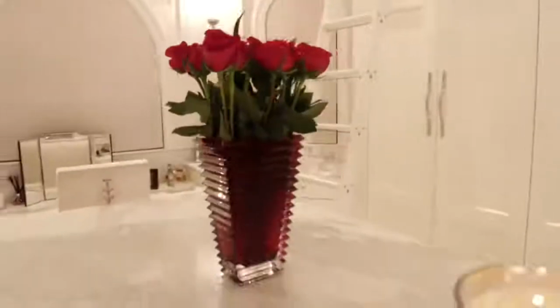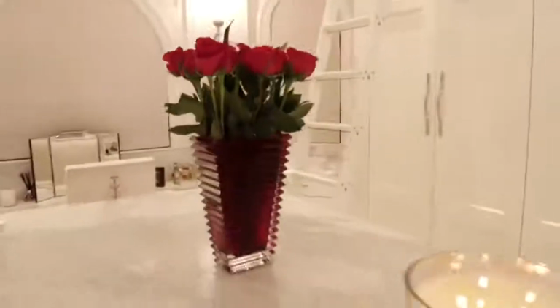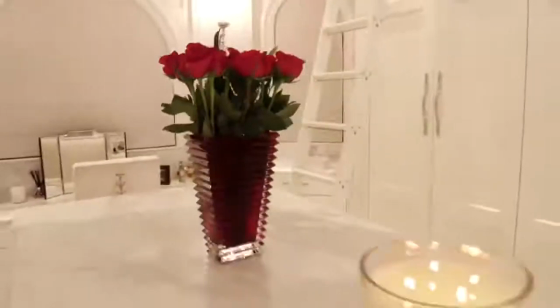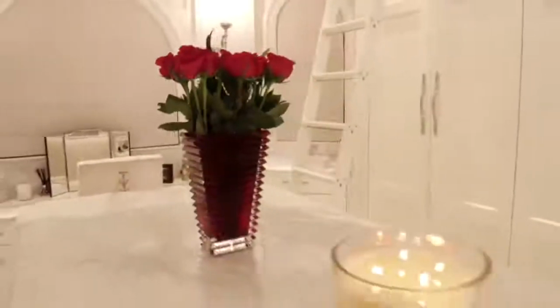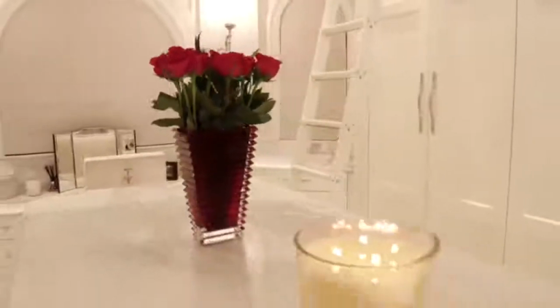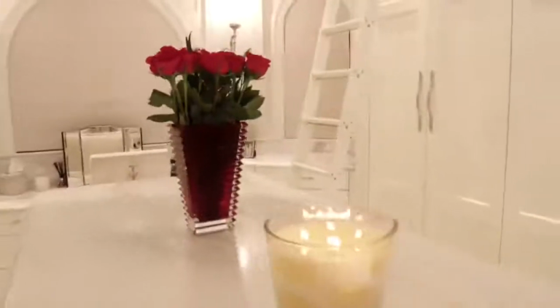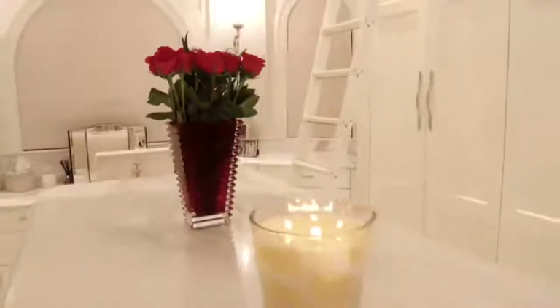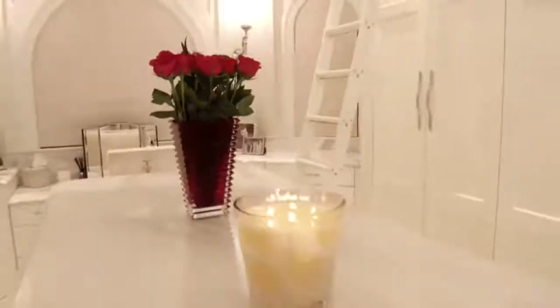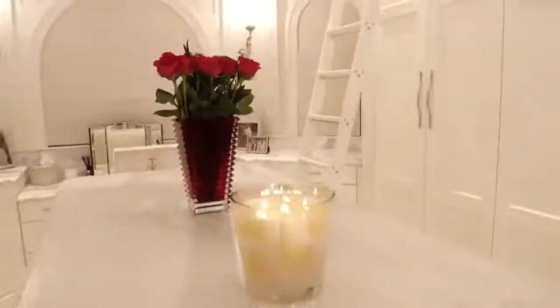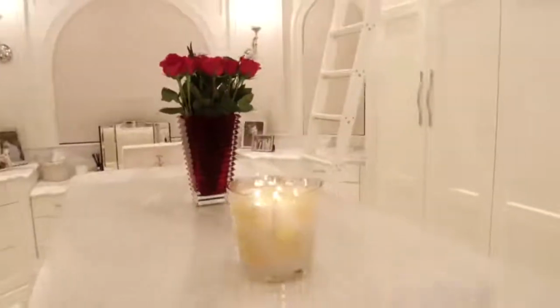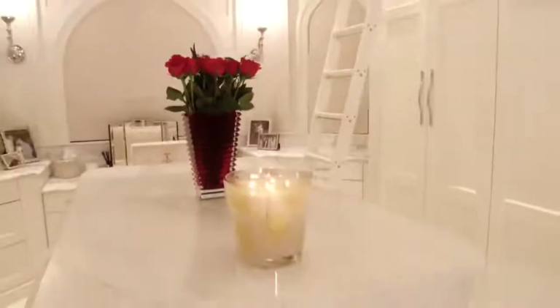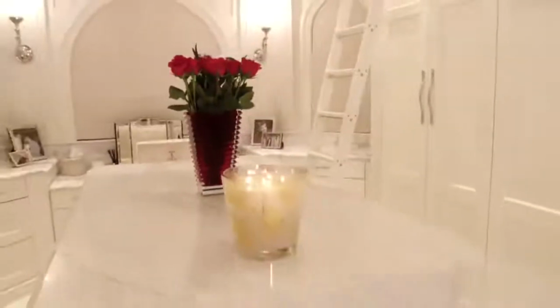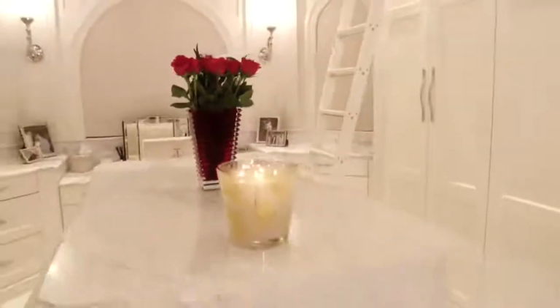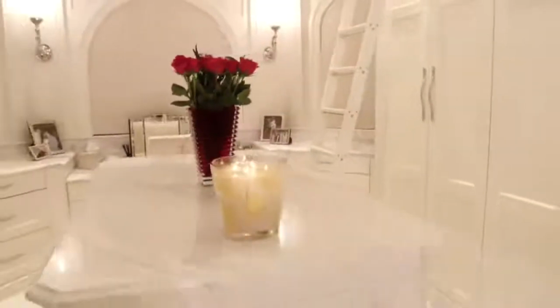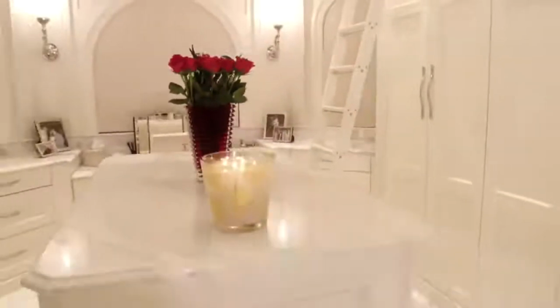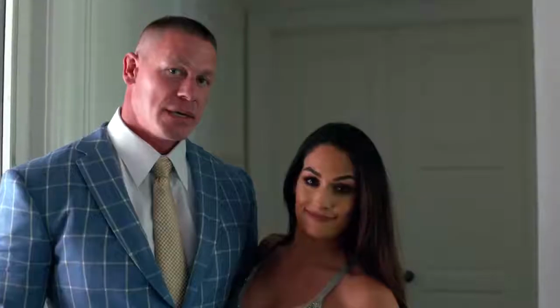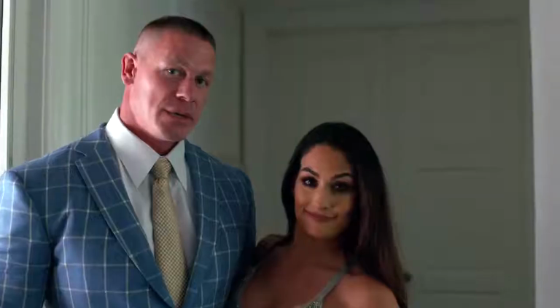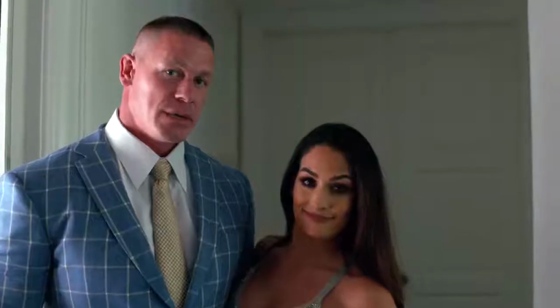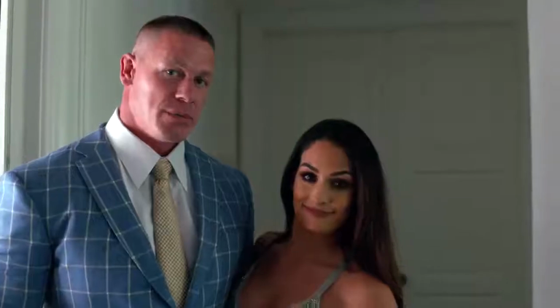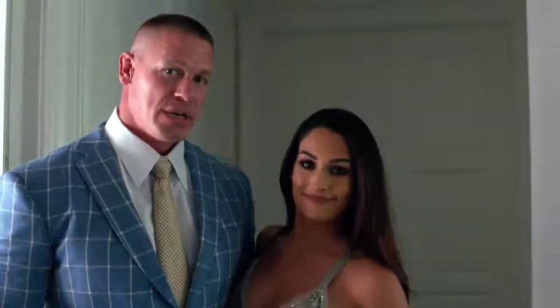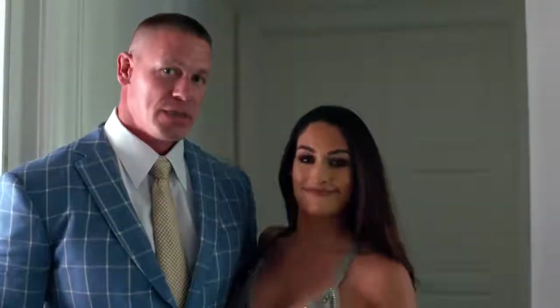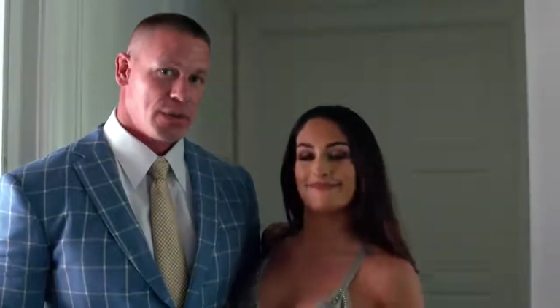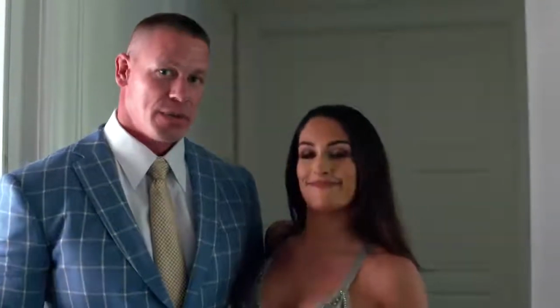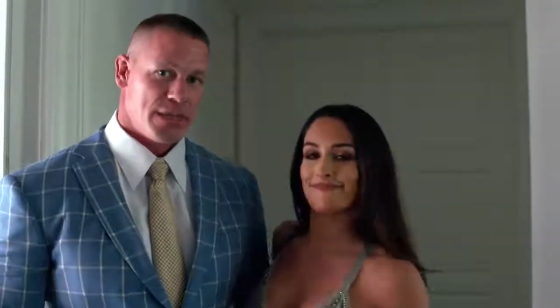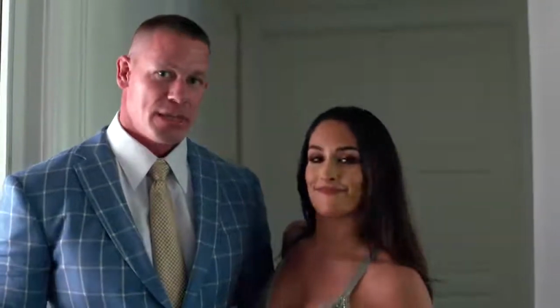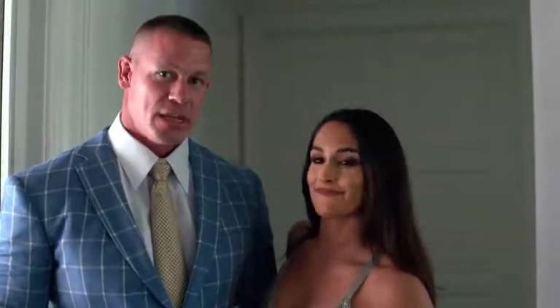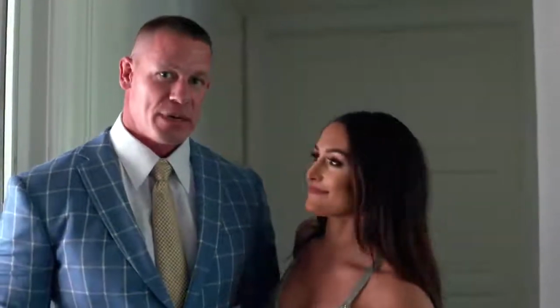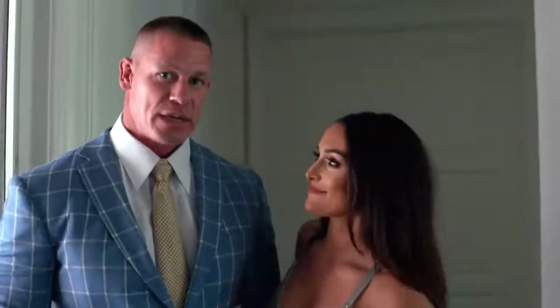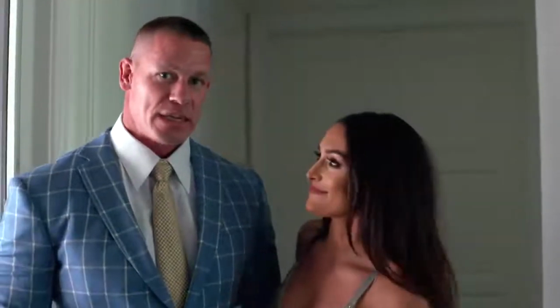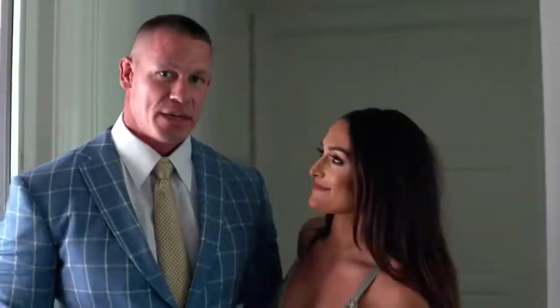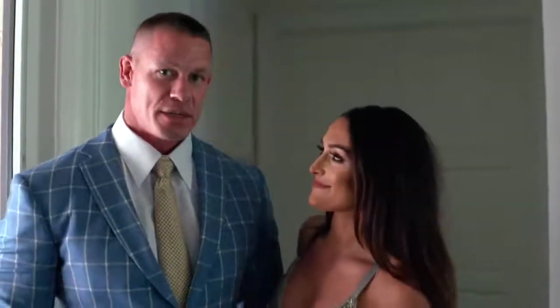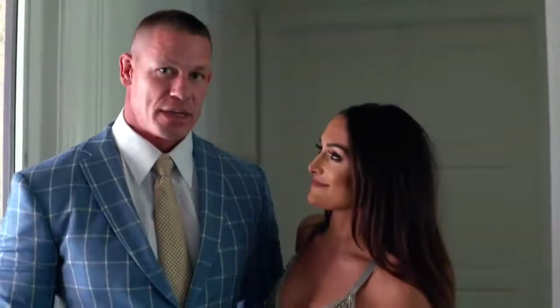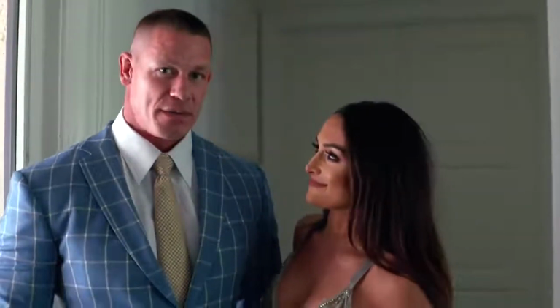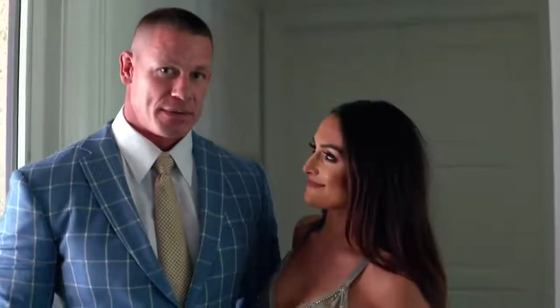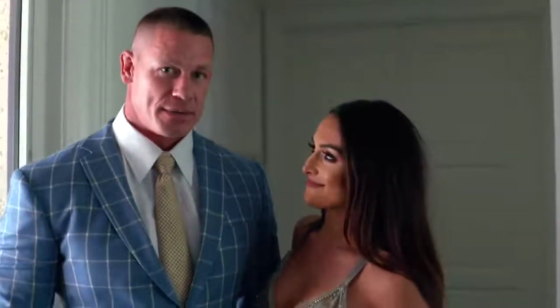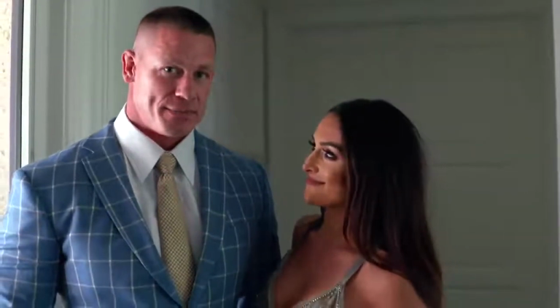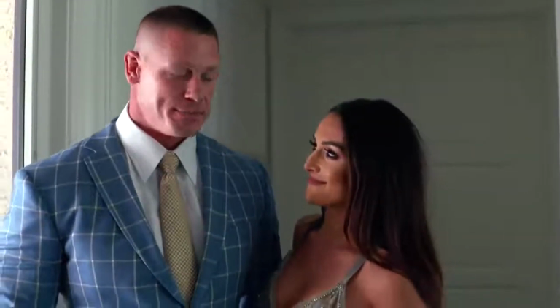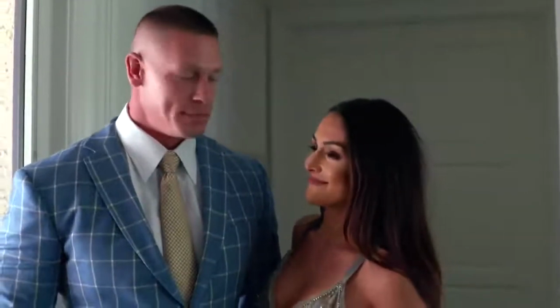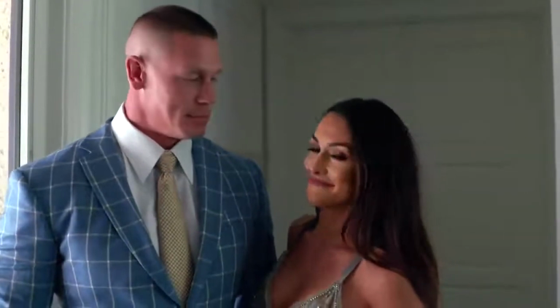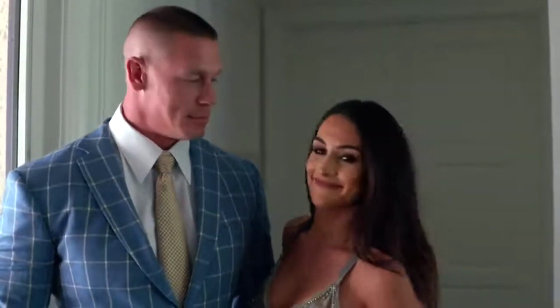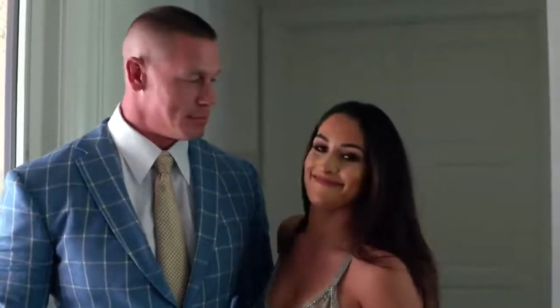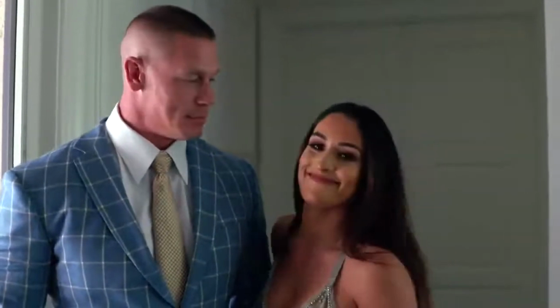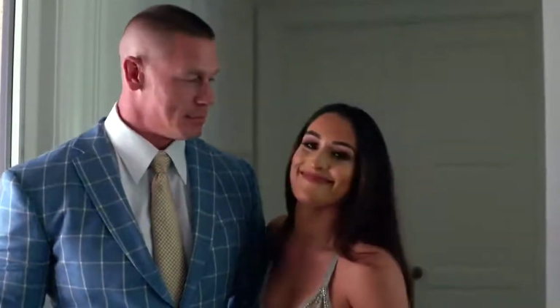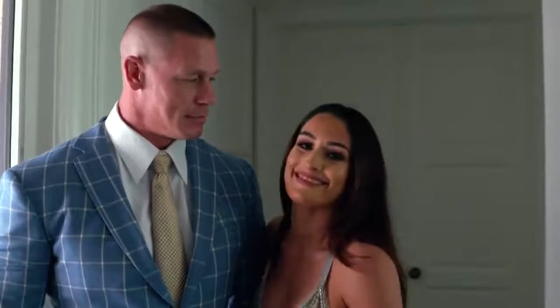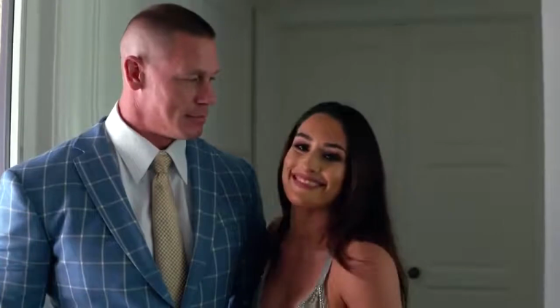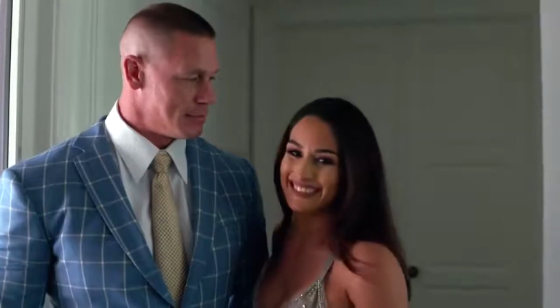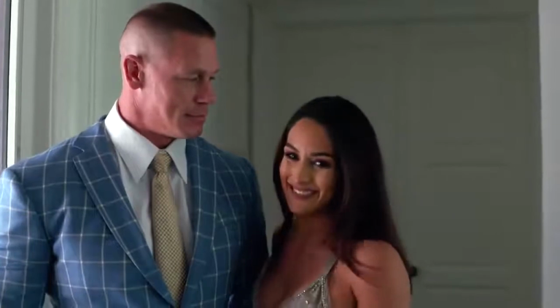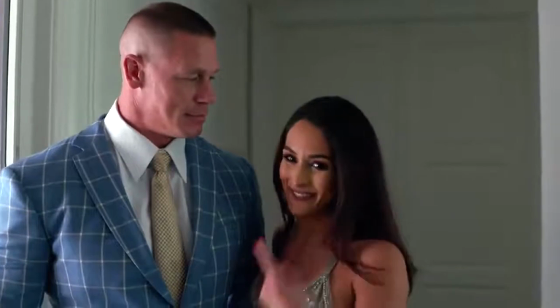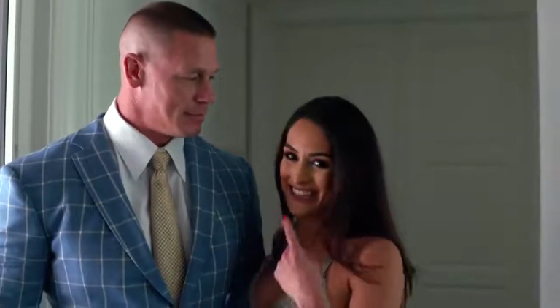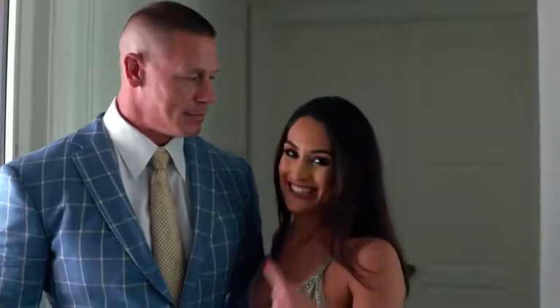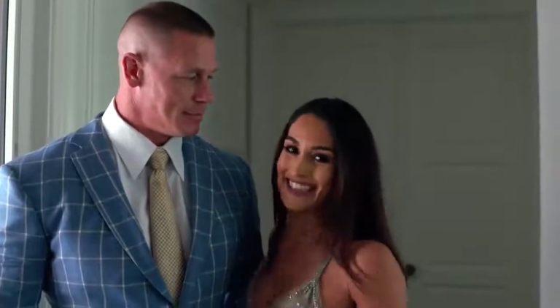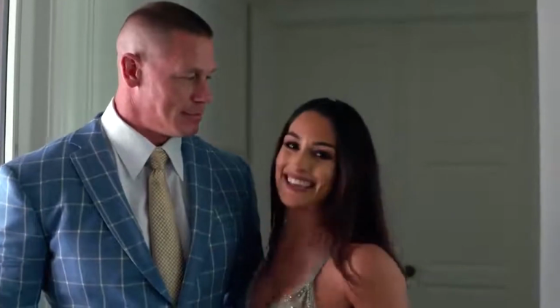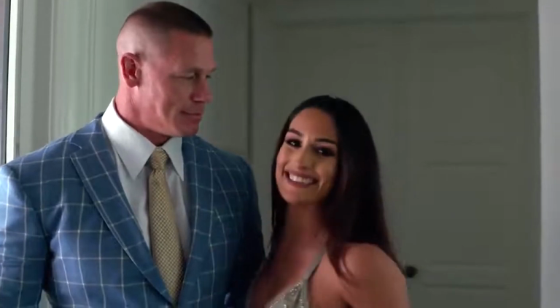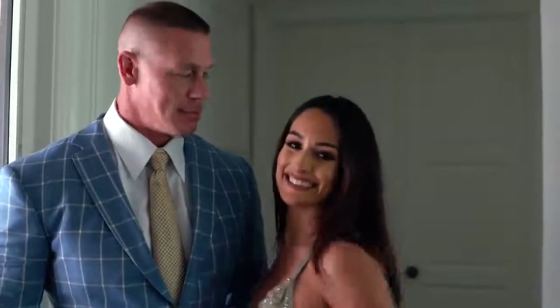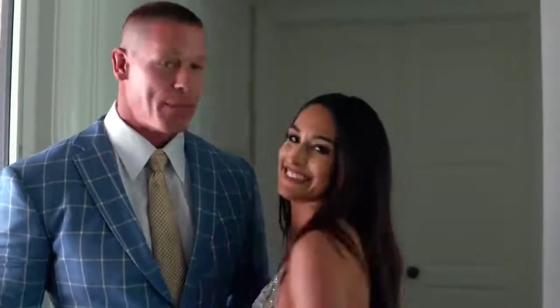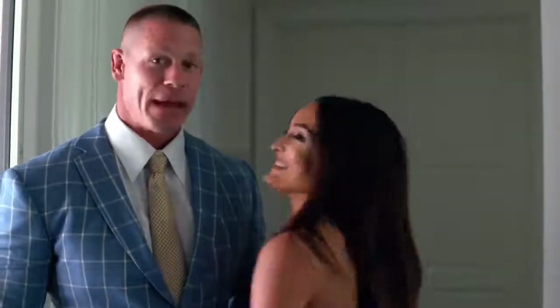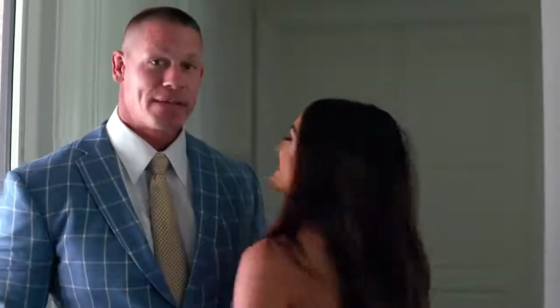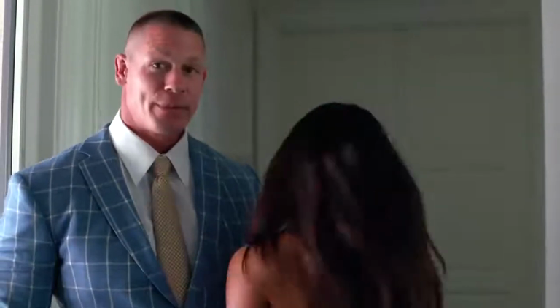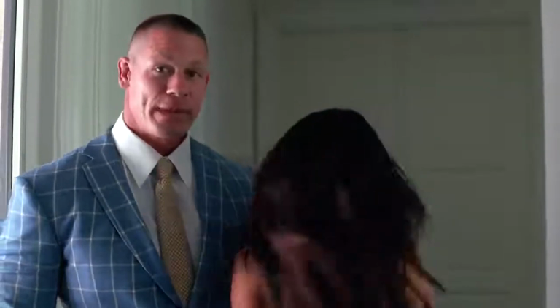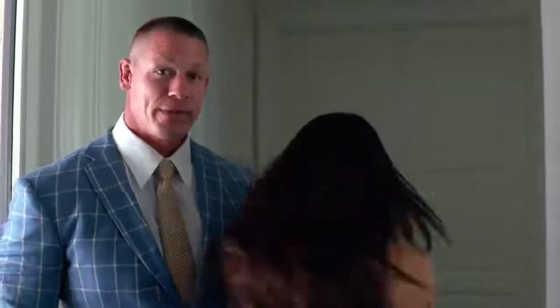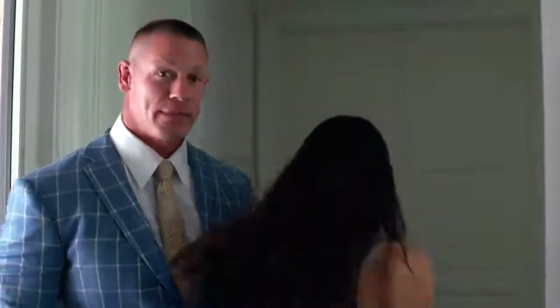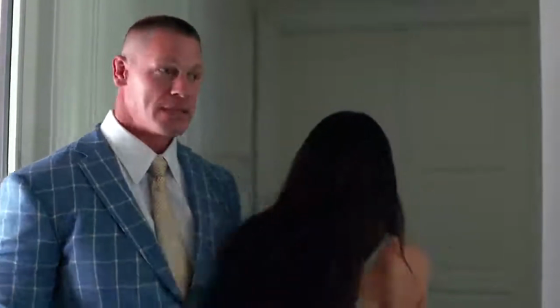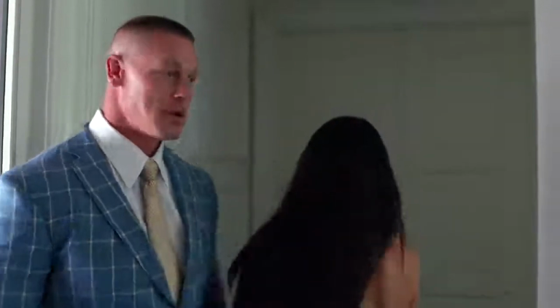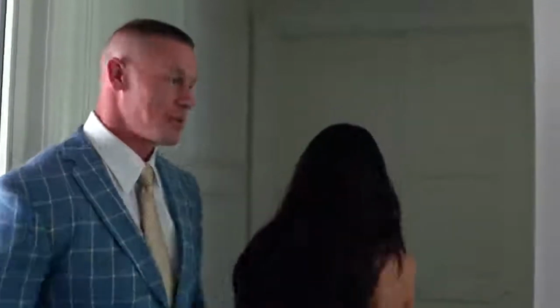So today we're going to take you into the place where we sleep and clean ourselves. The master bedroom. Let's go.